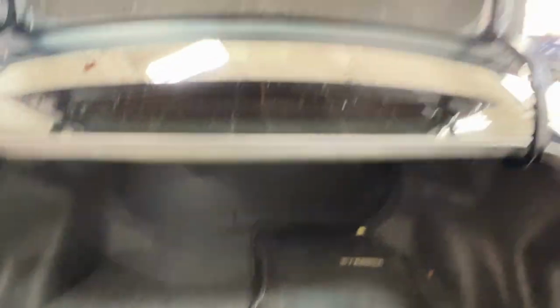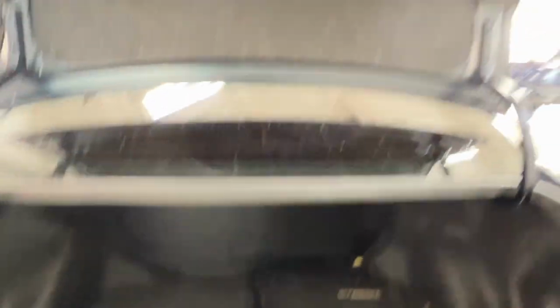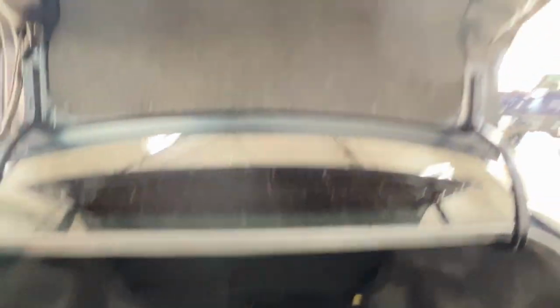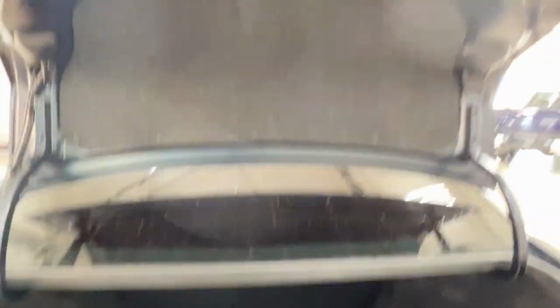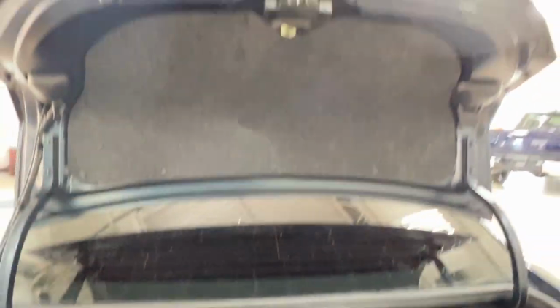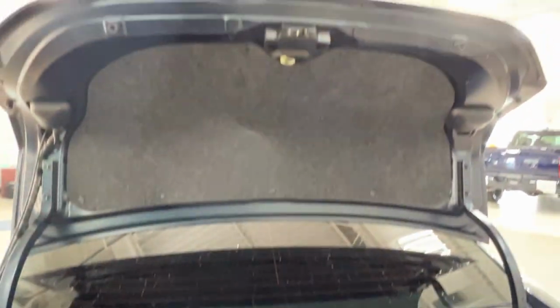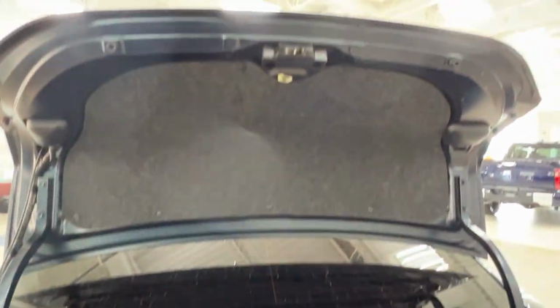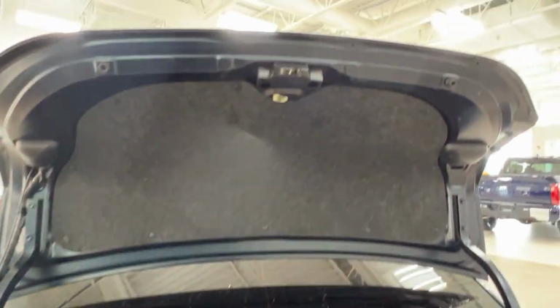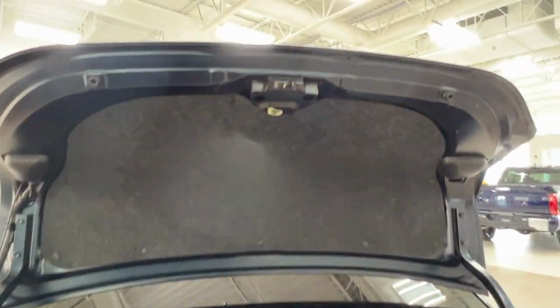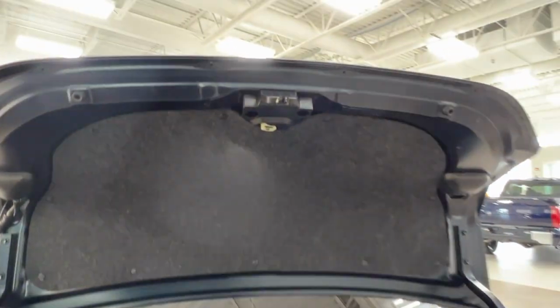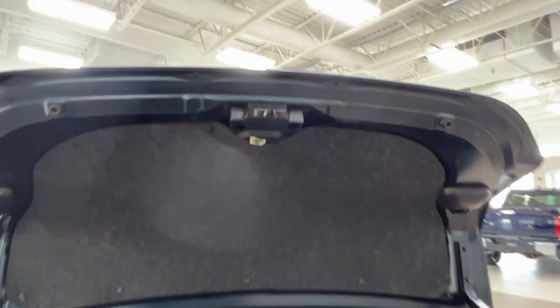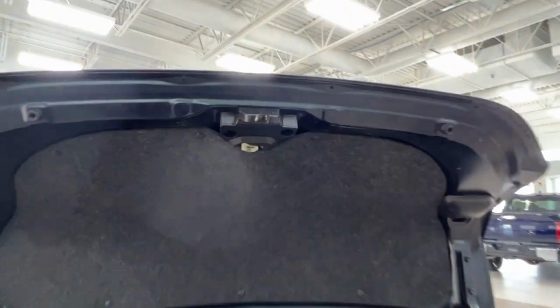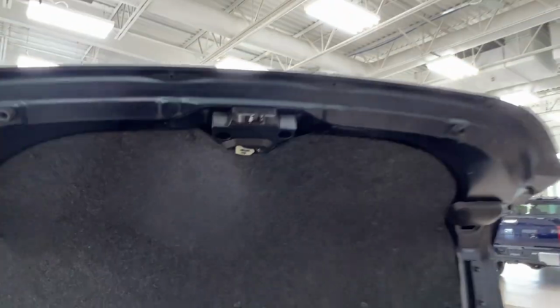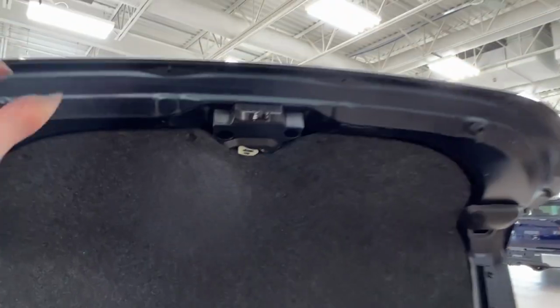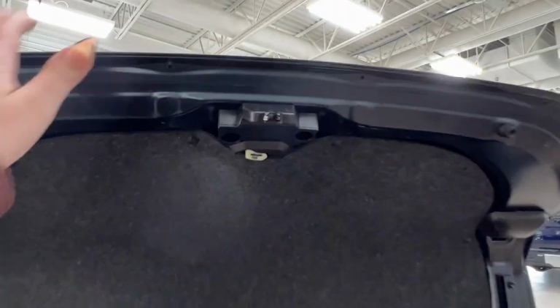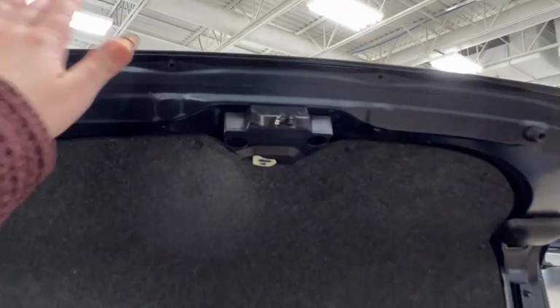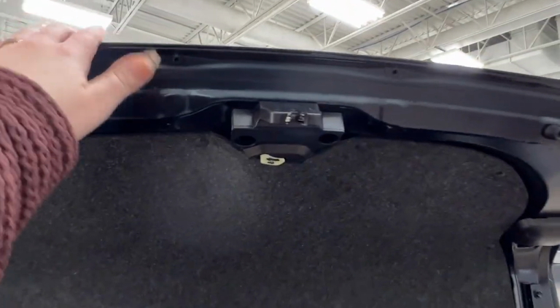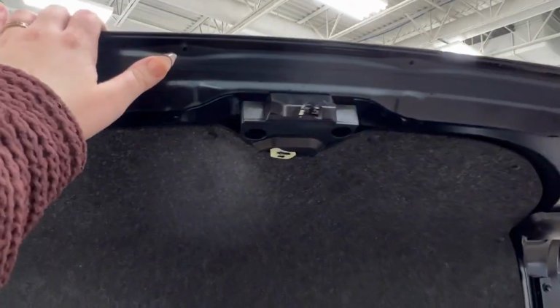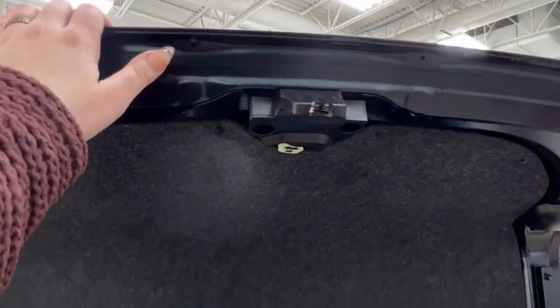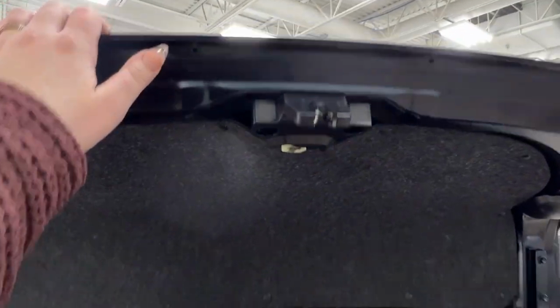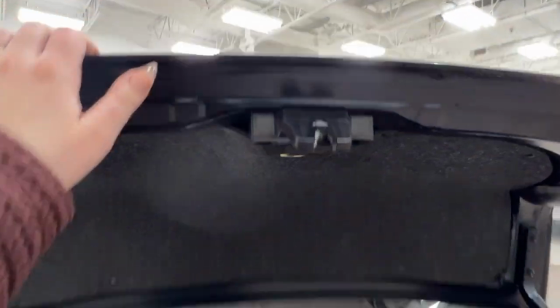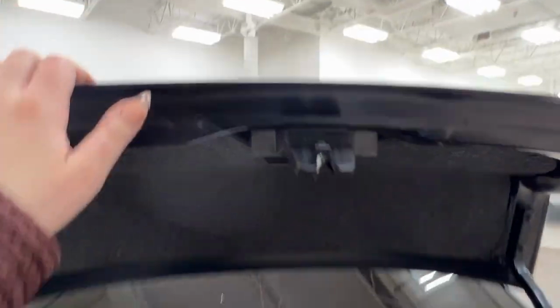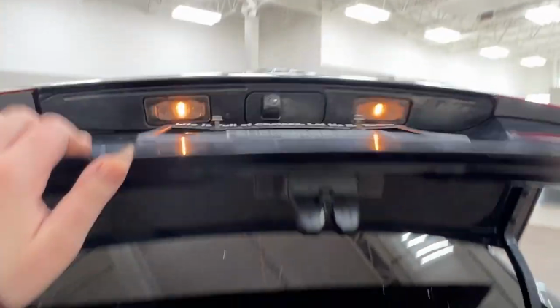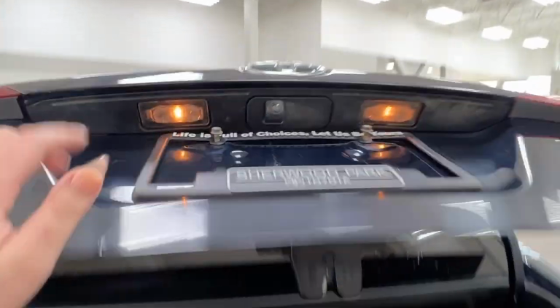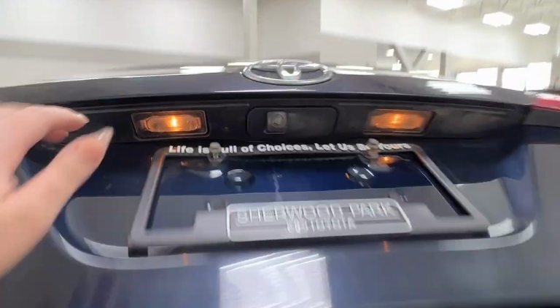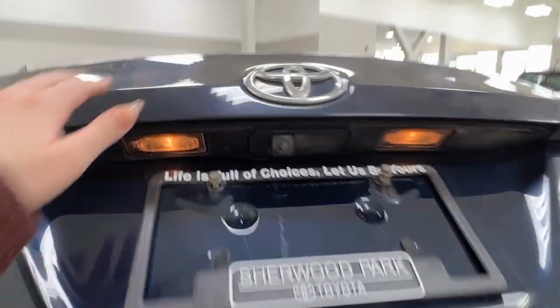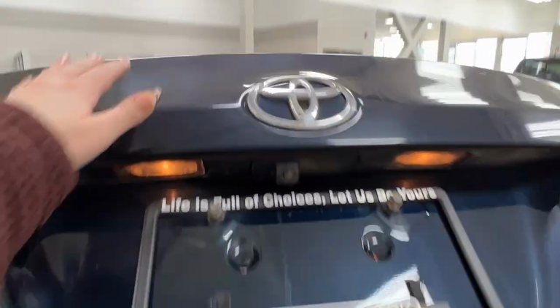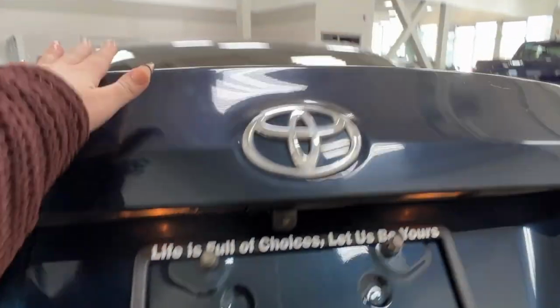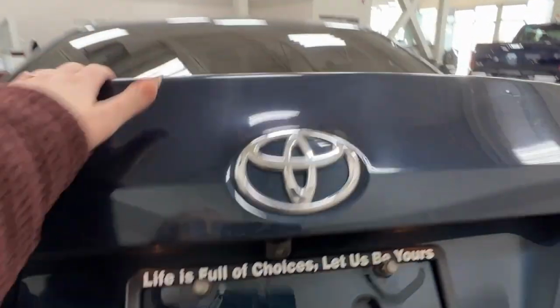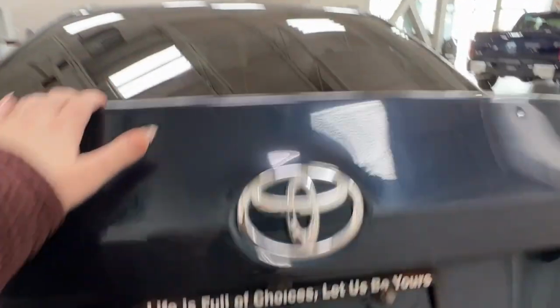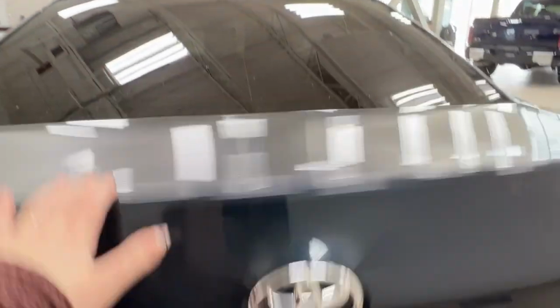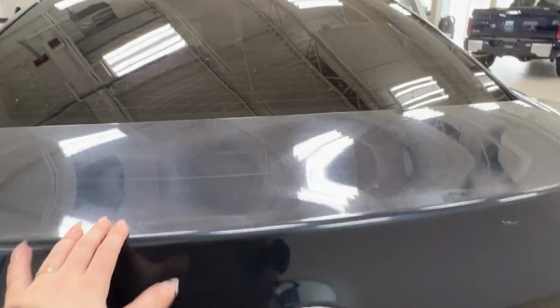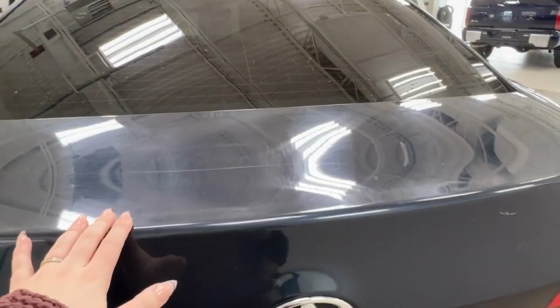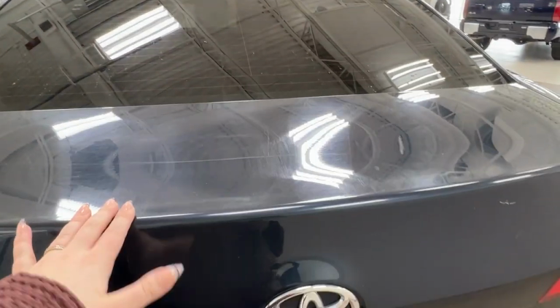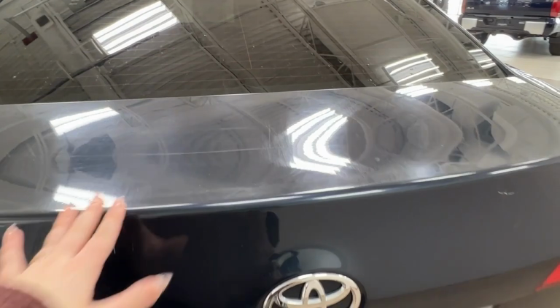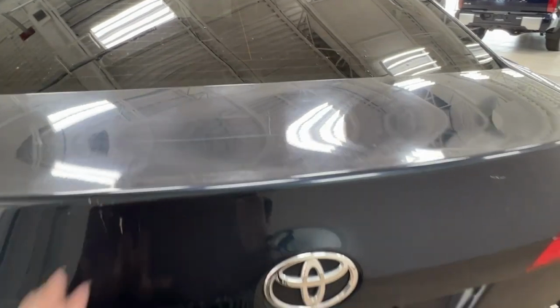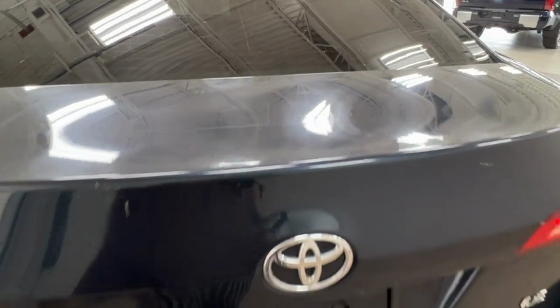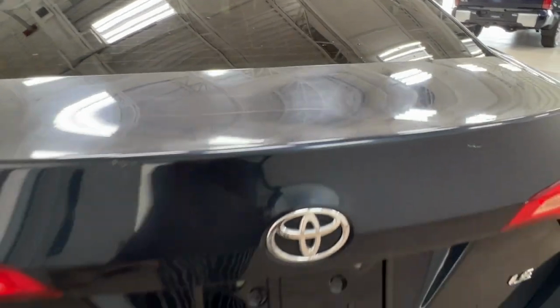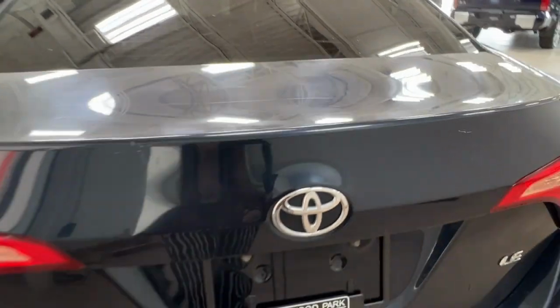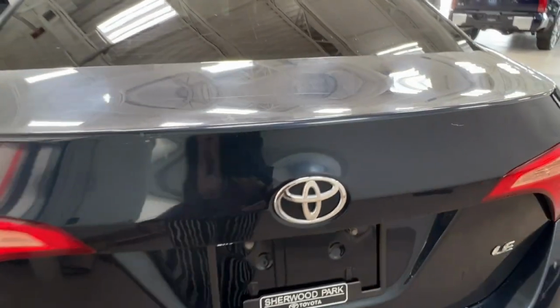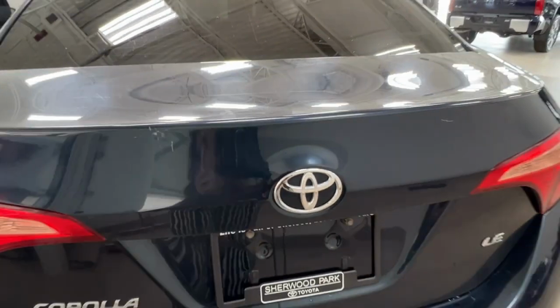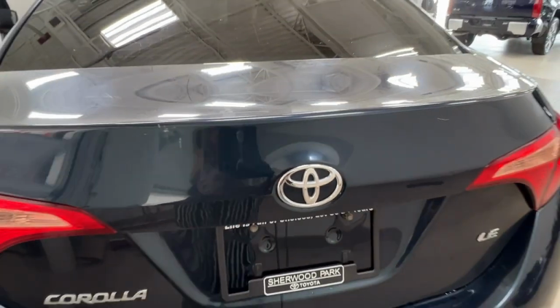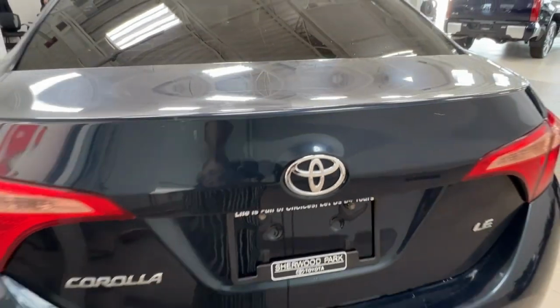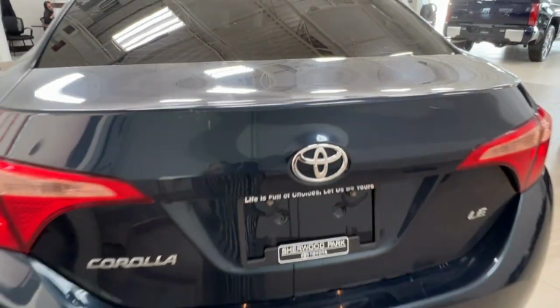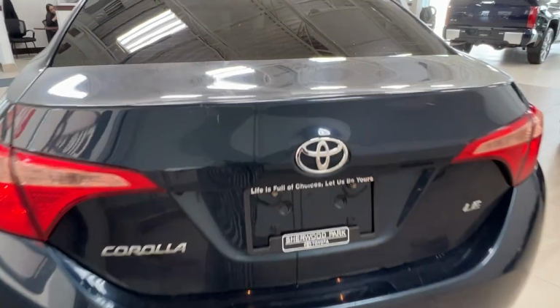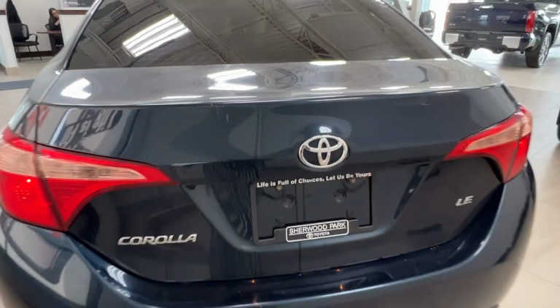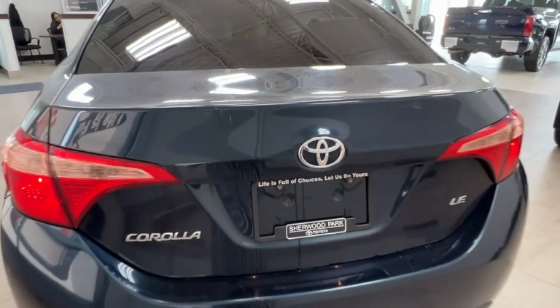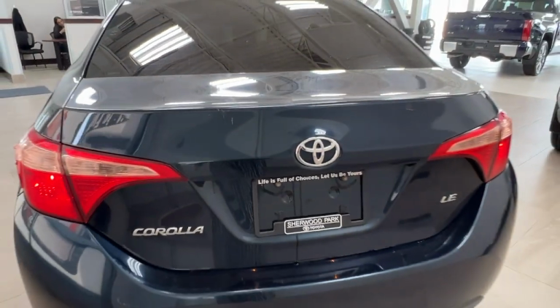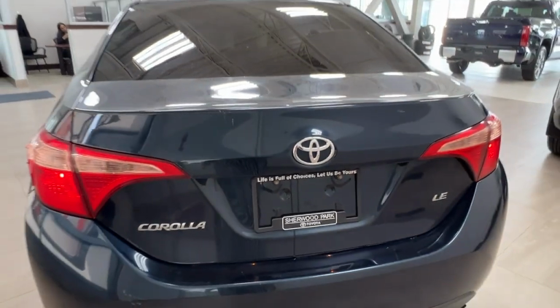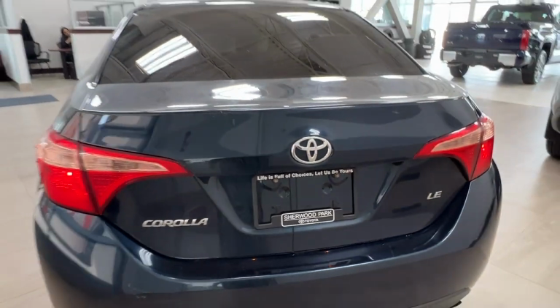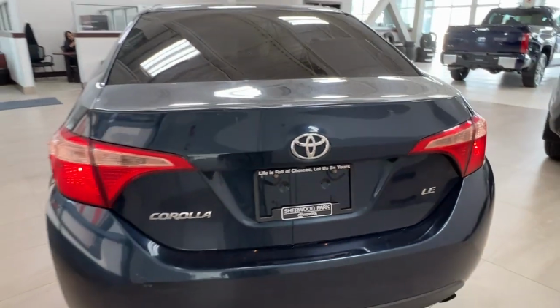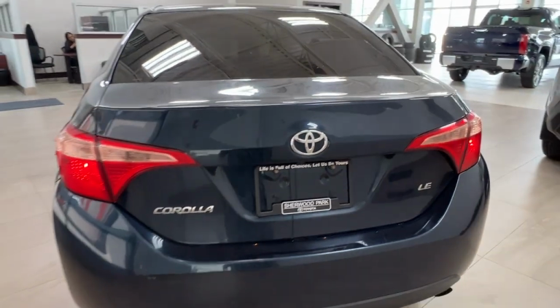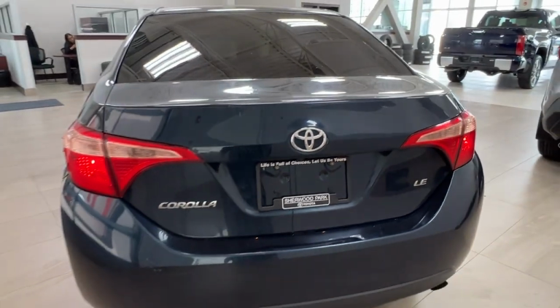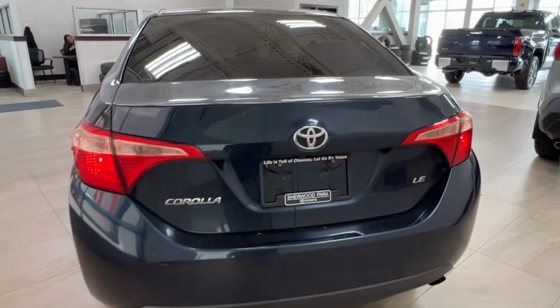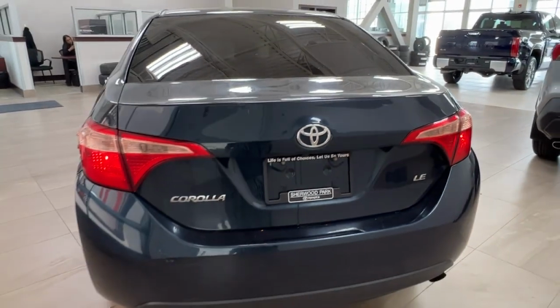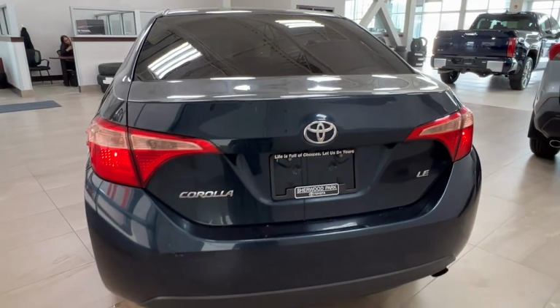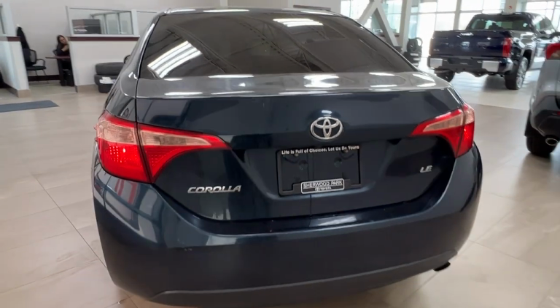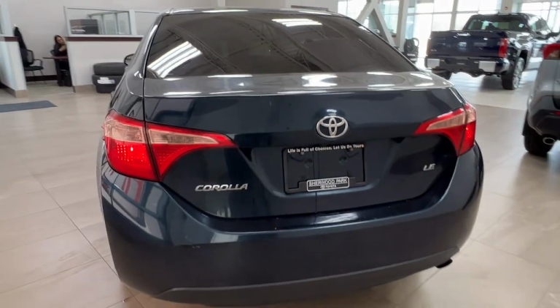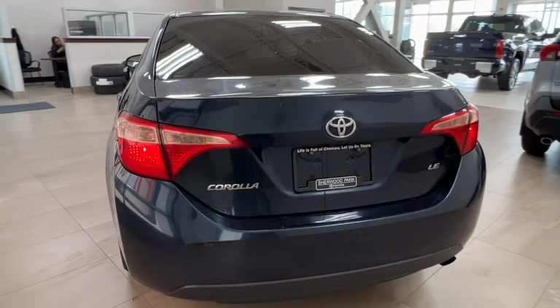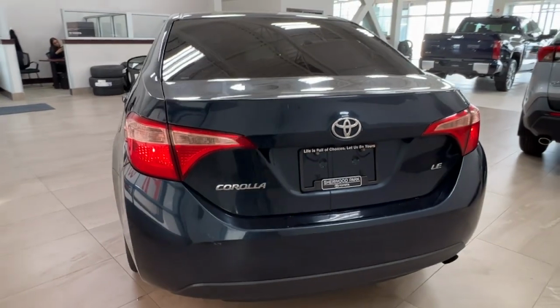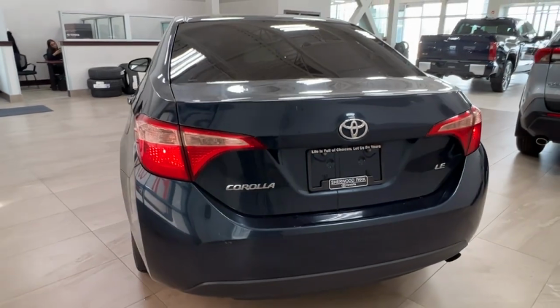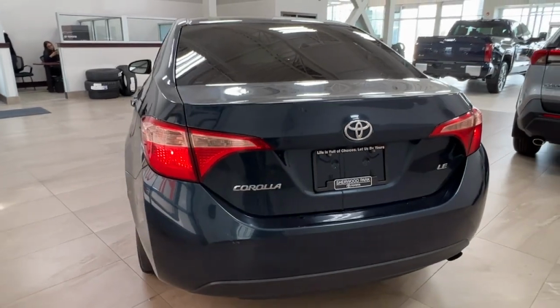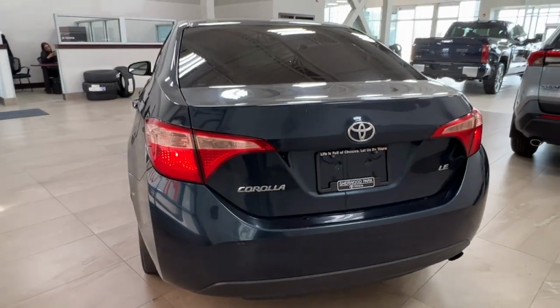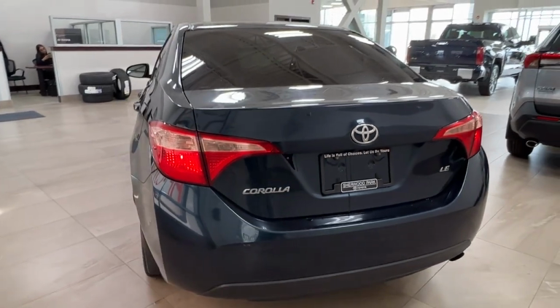And to close it, just reach up and pull it down. Next, let's take a look at the inside.